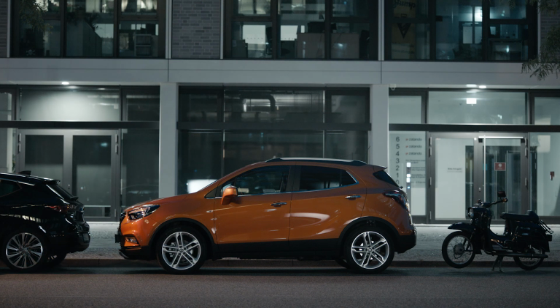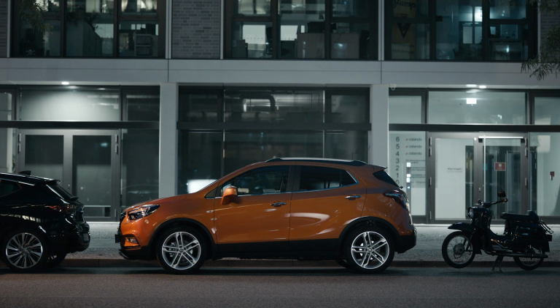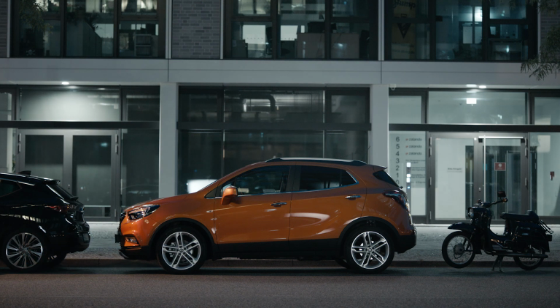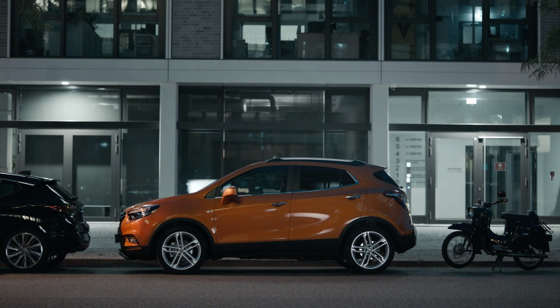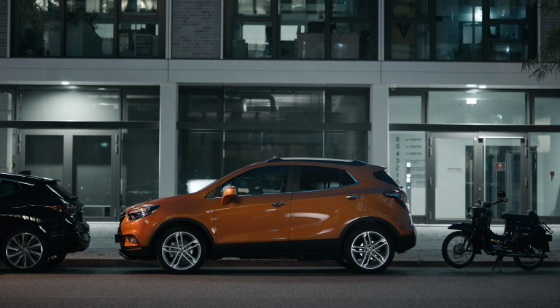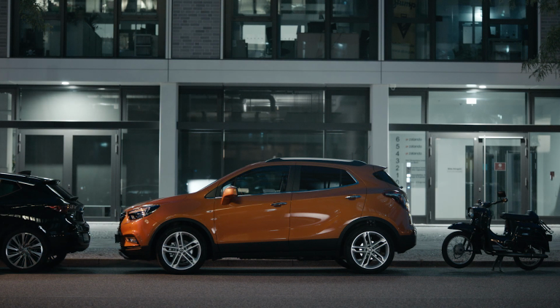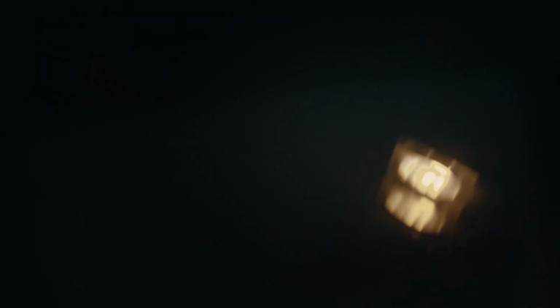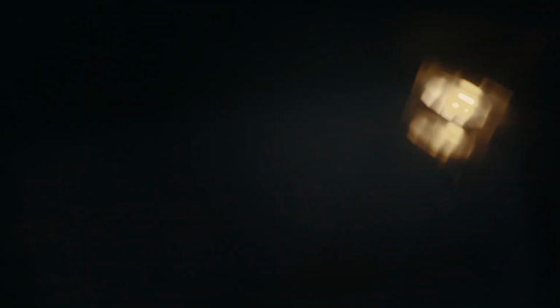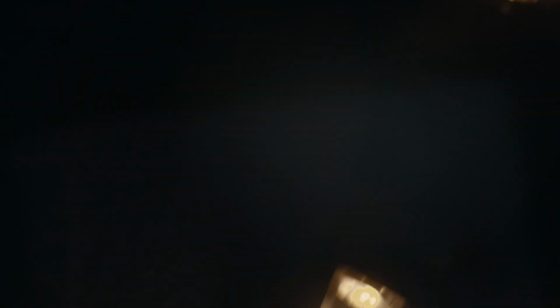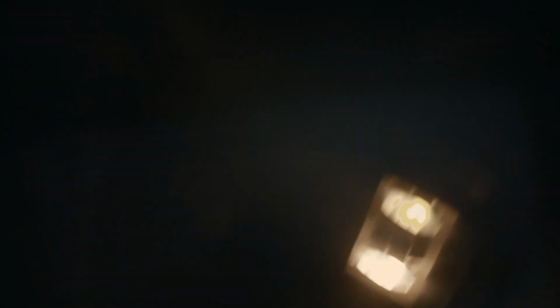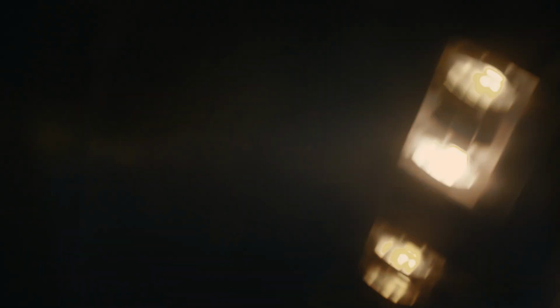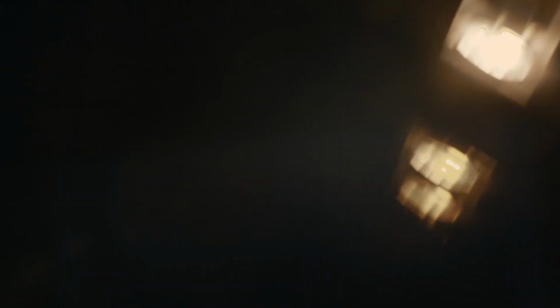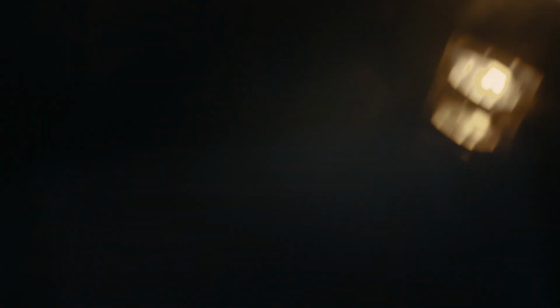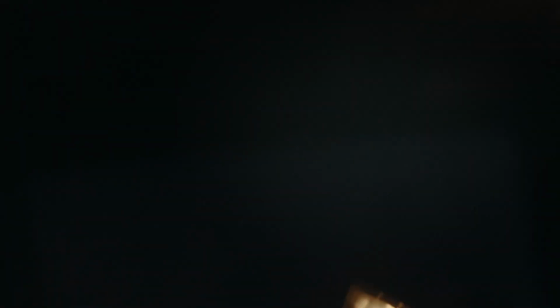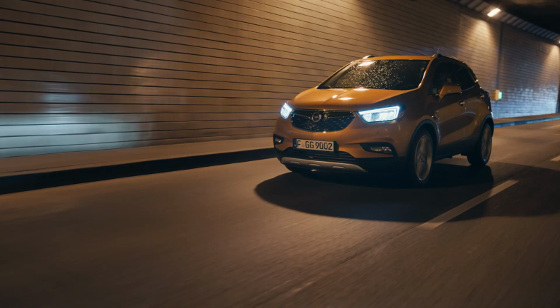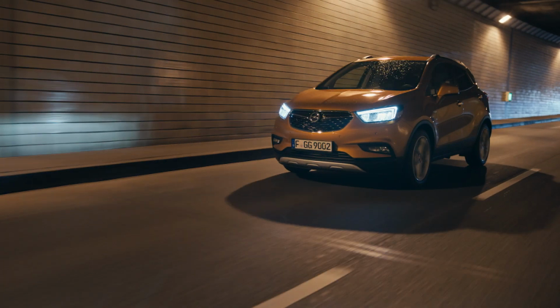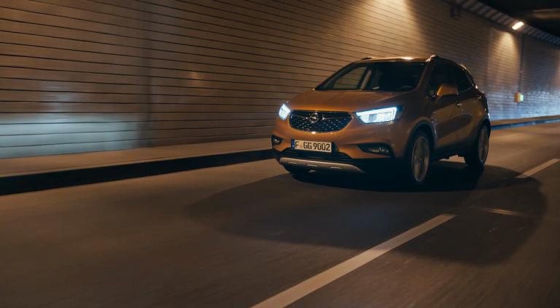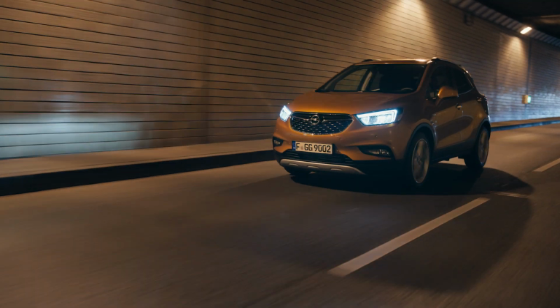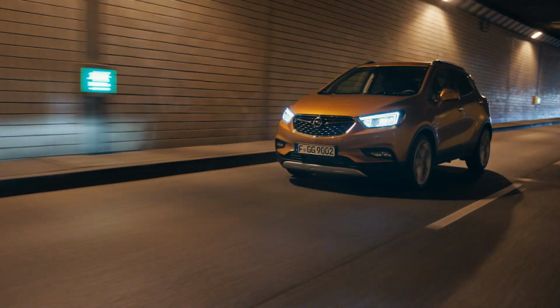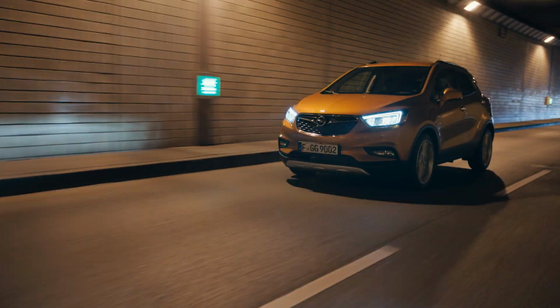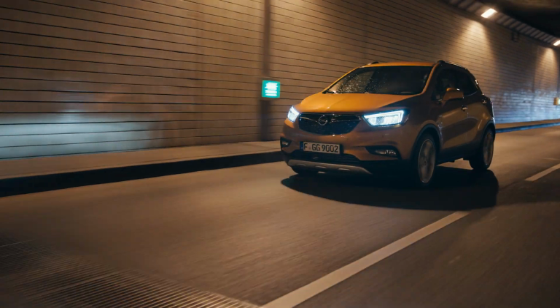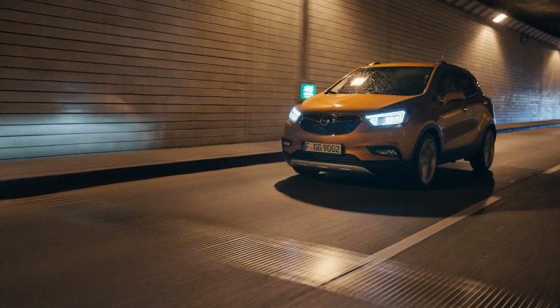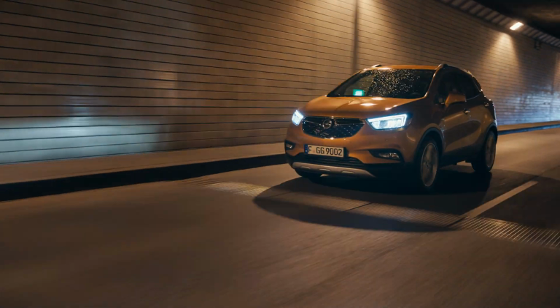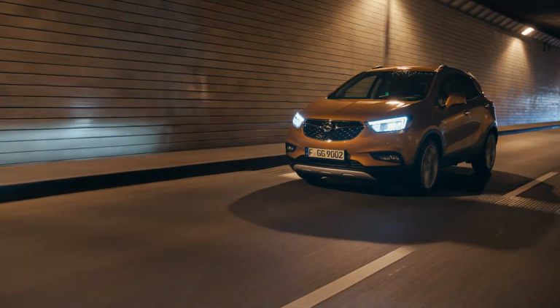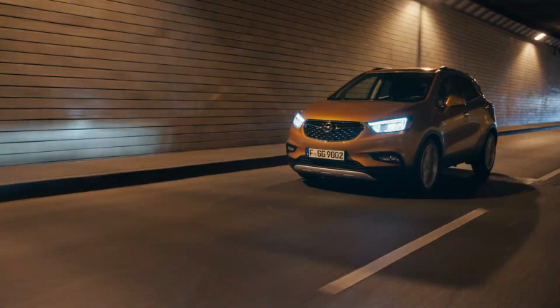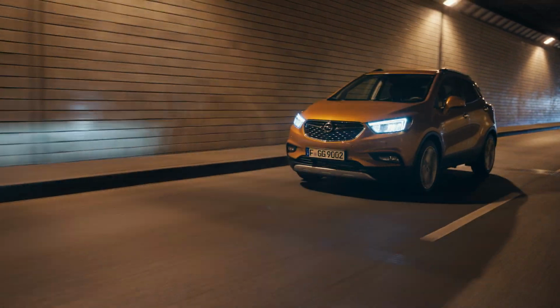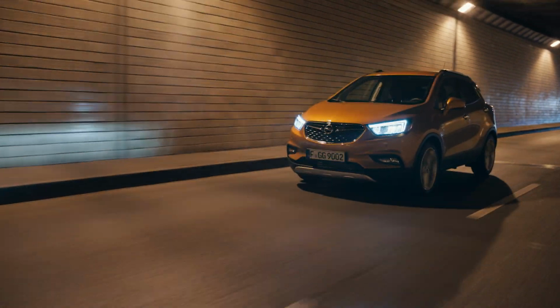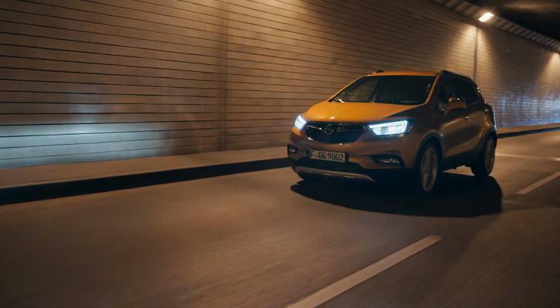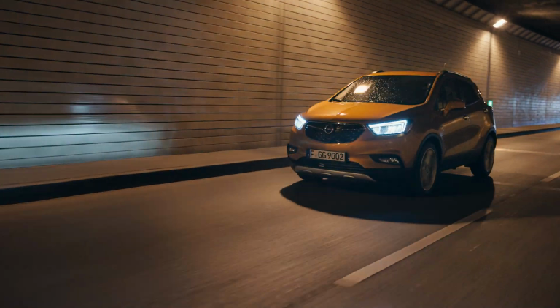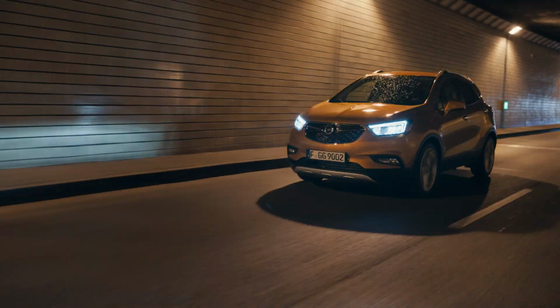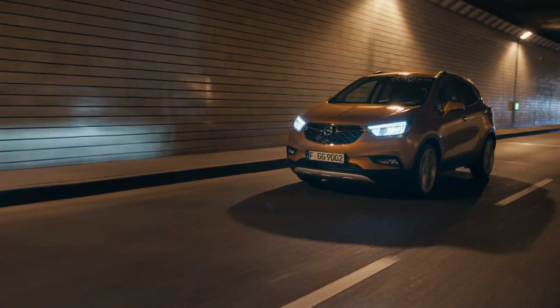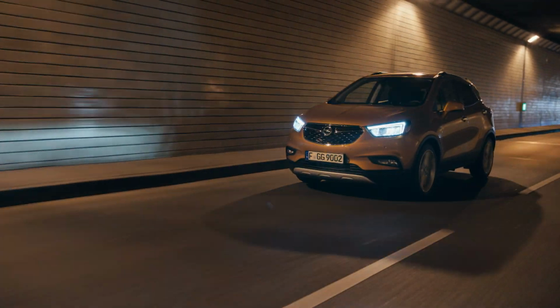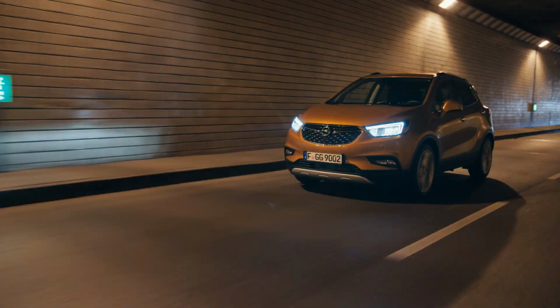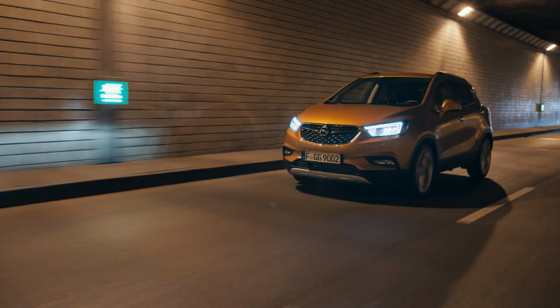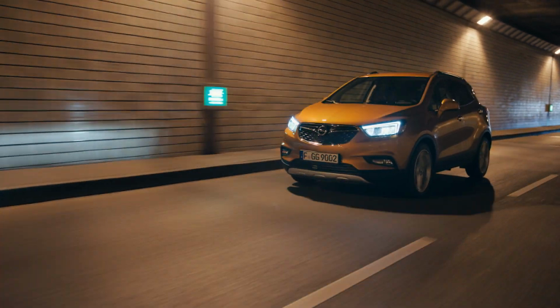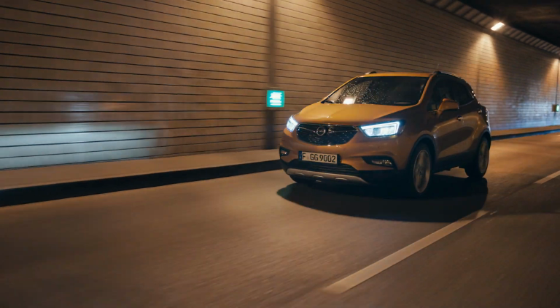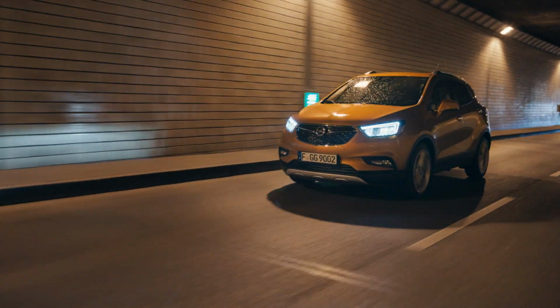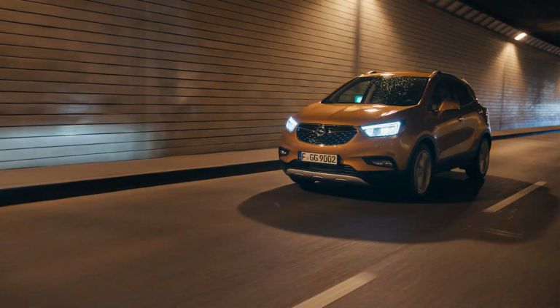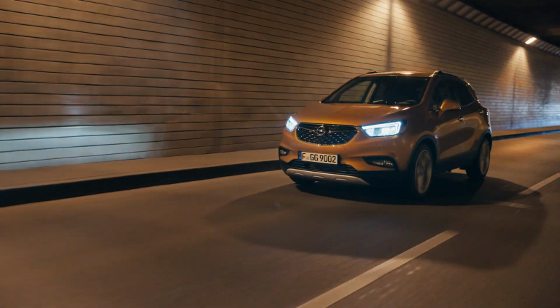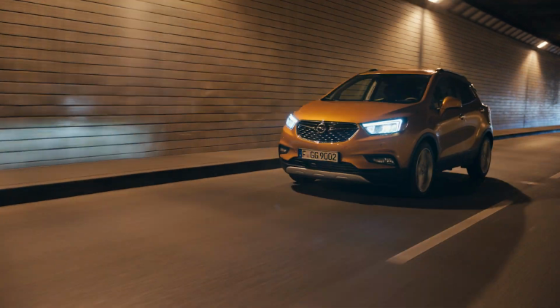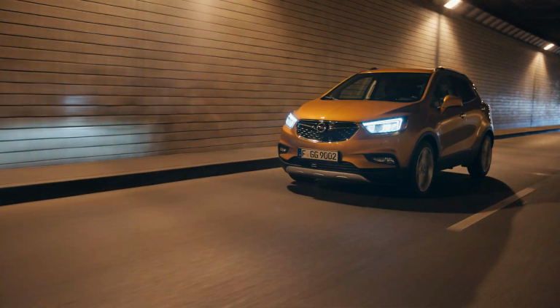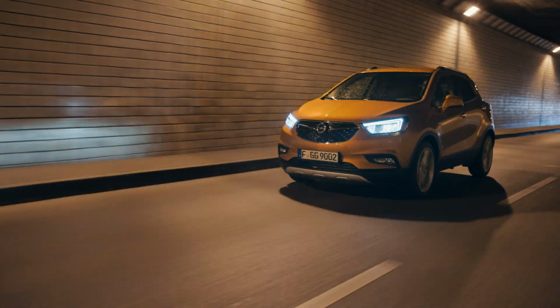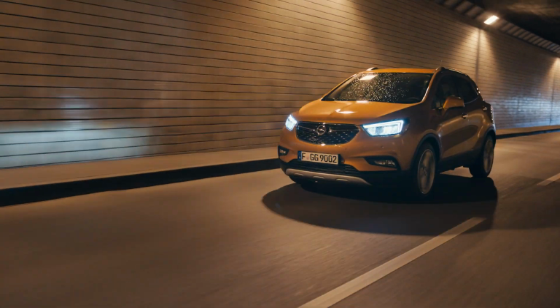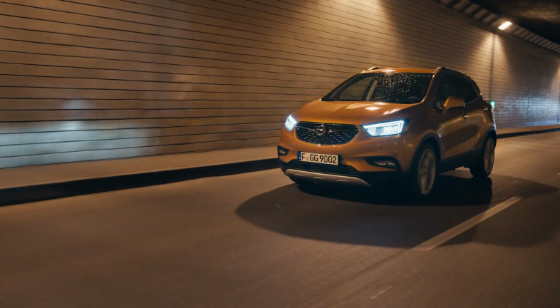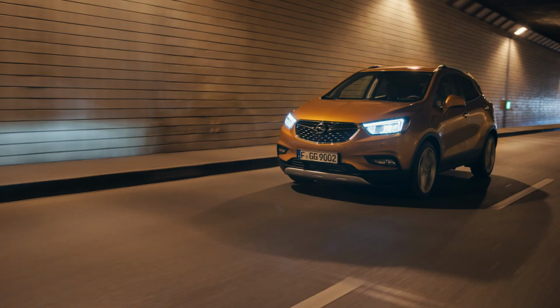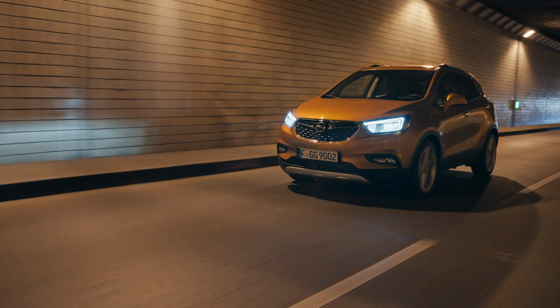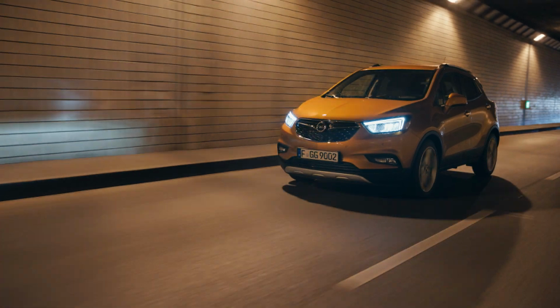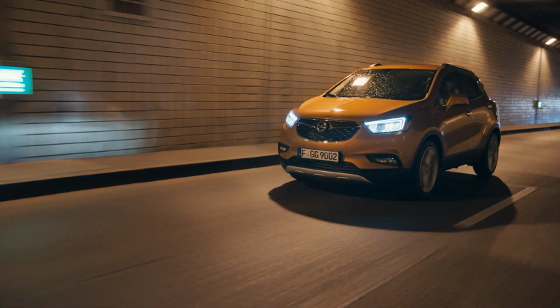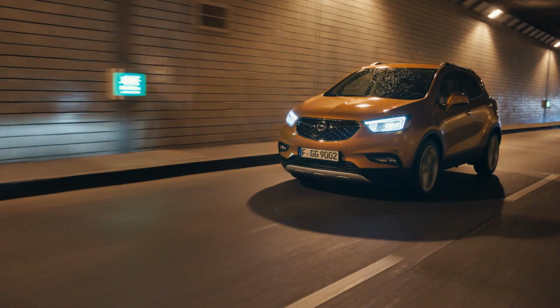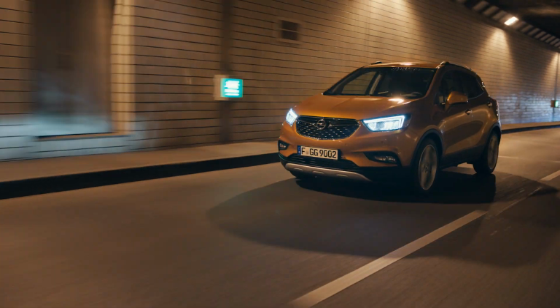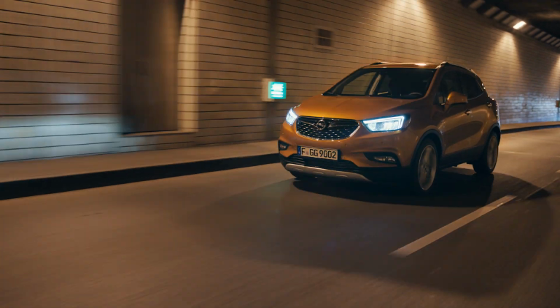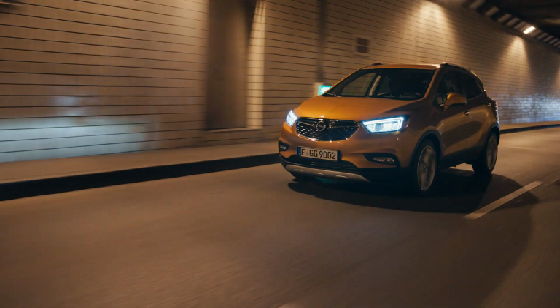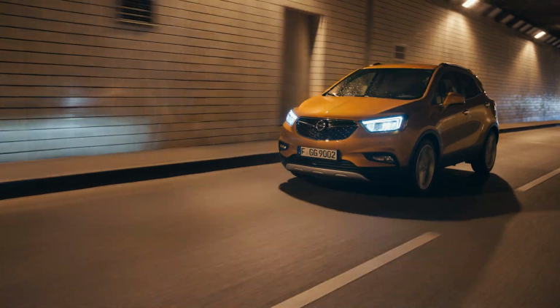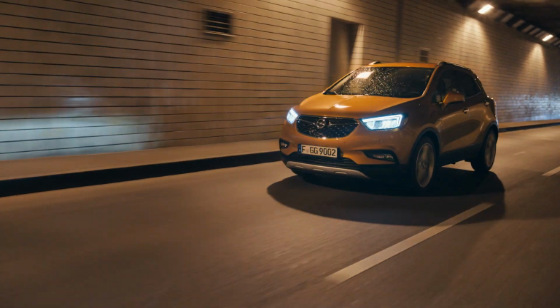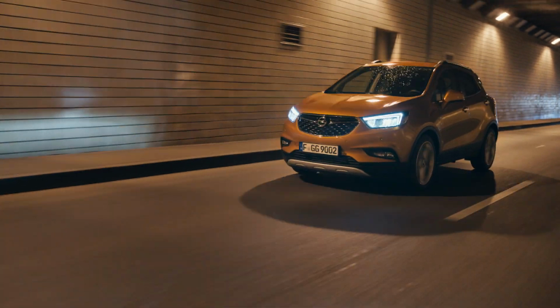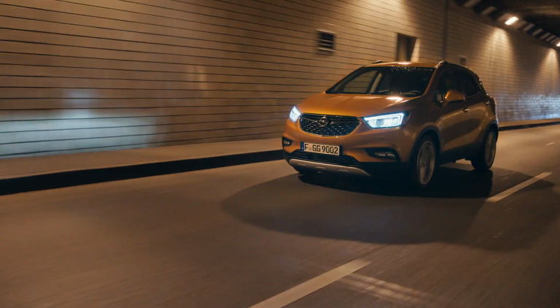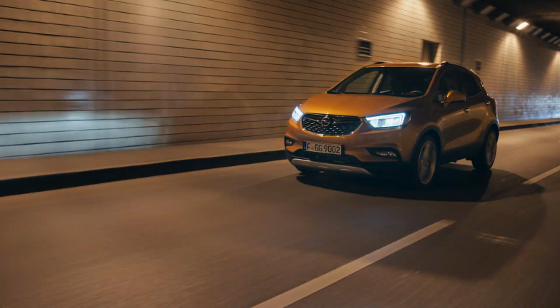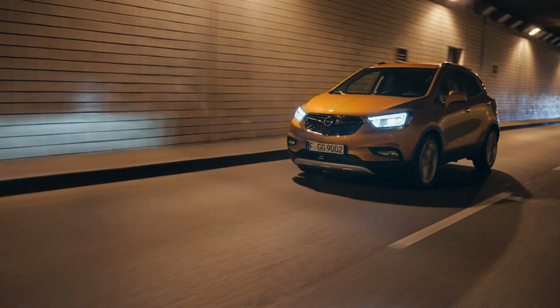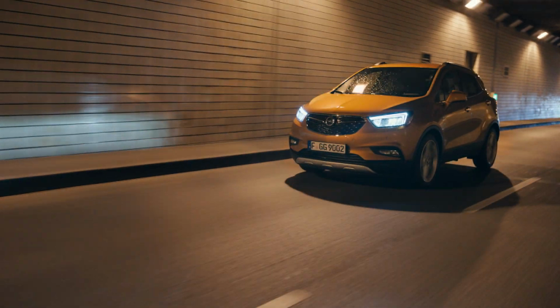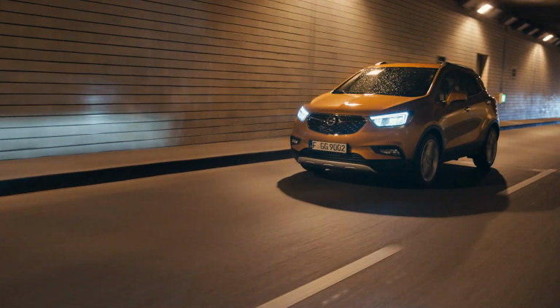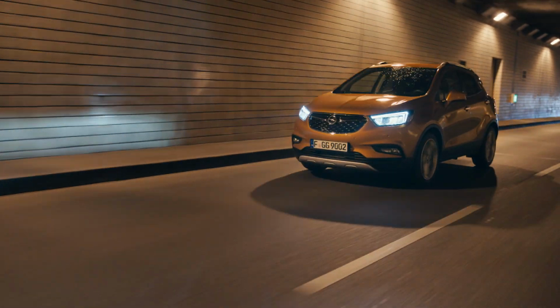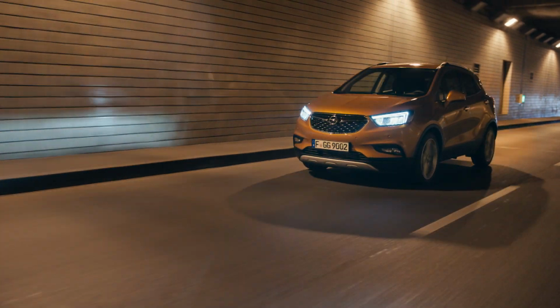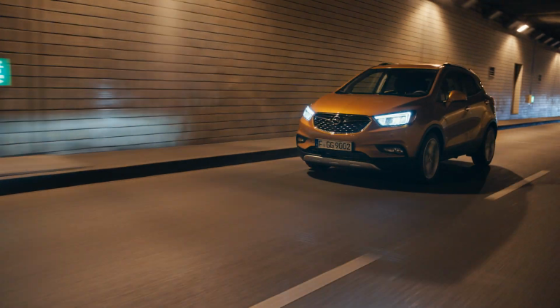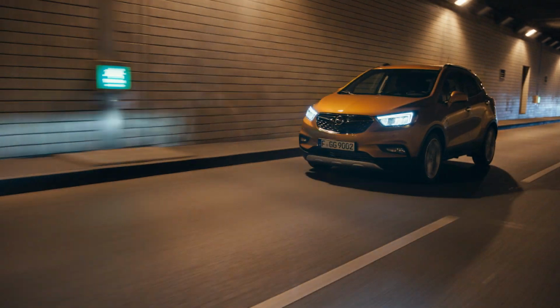The rear view and Opel Eye front camera. Keep an eye on it all, so that you arrive safely.